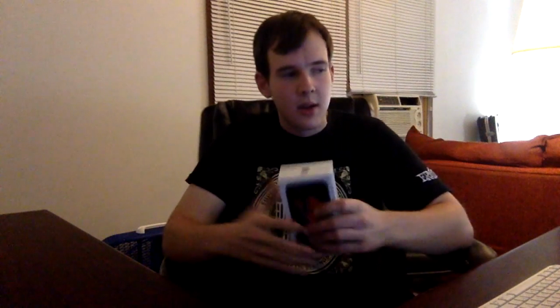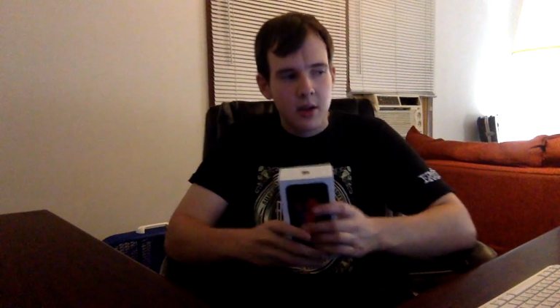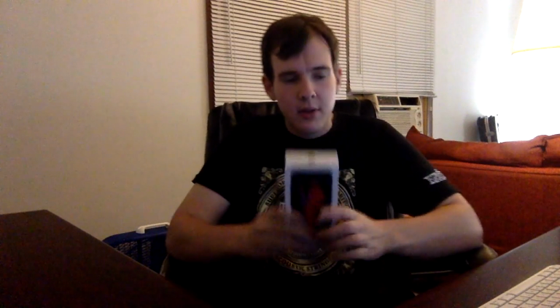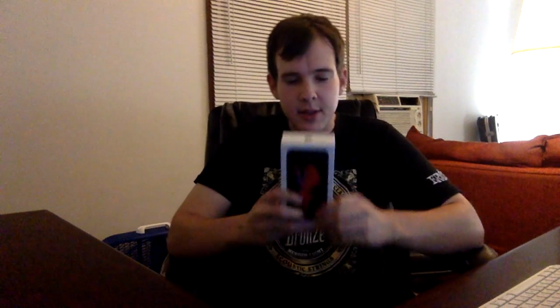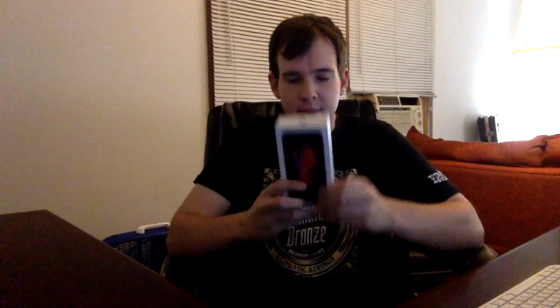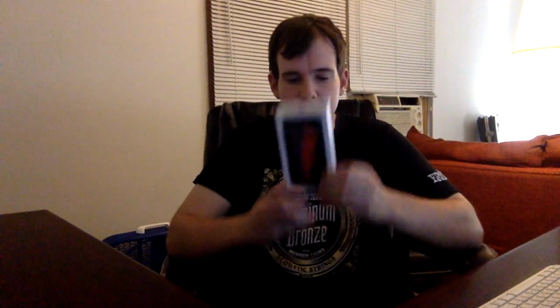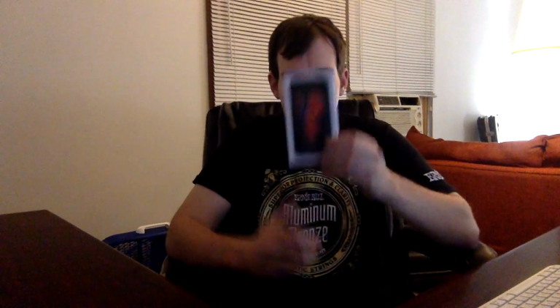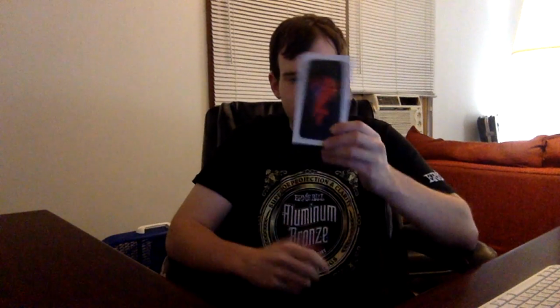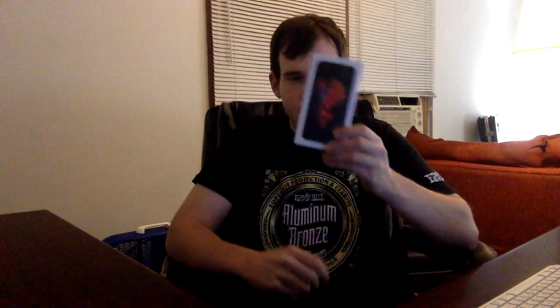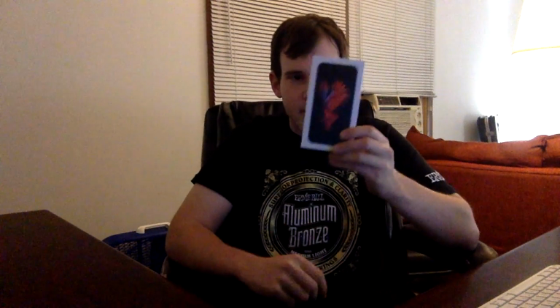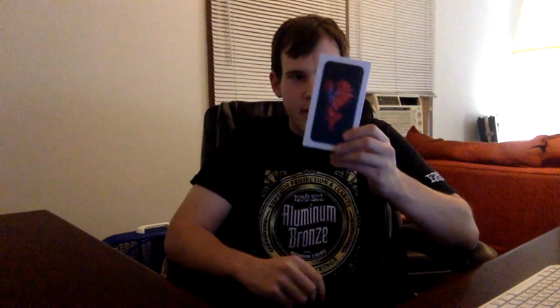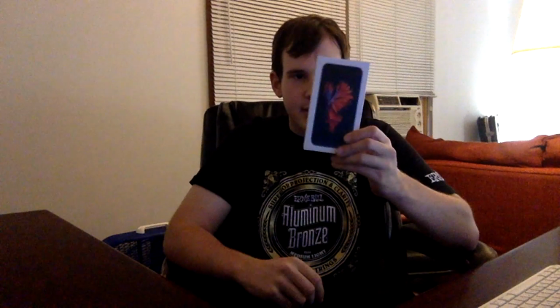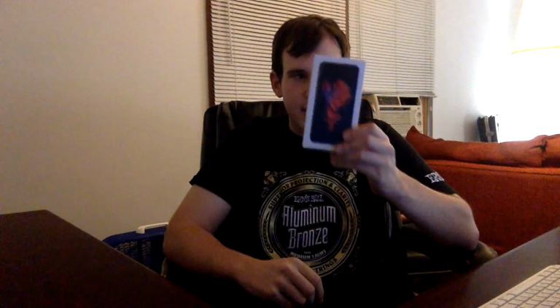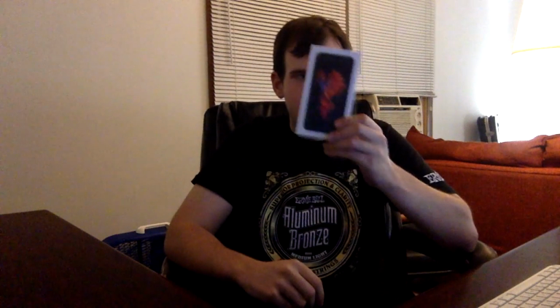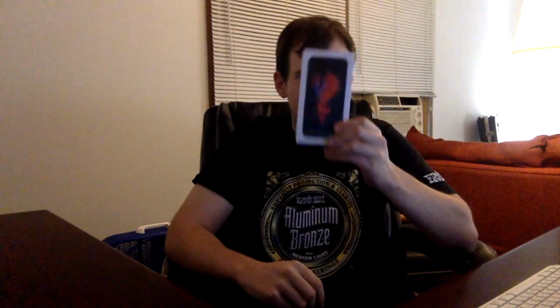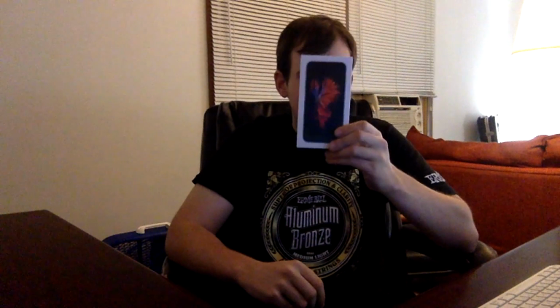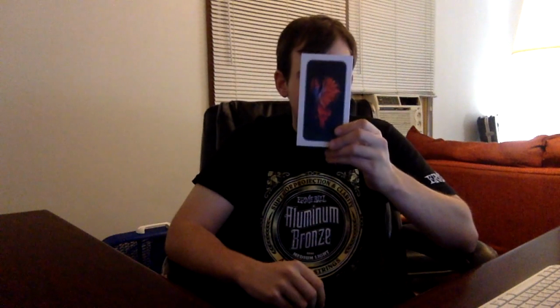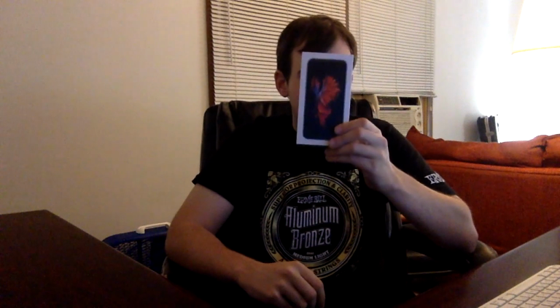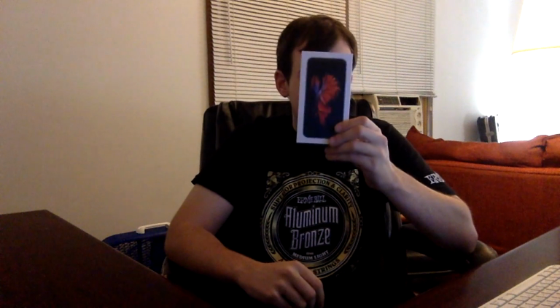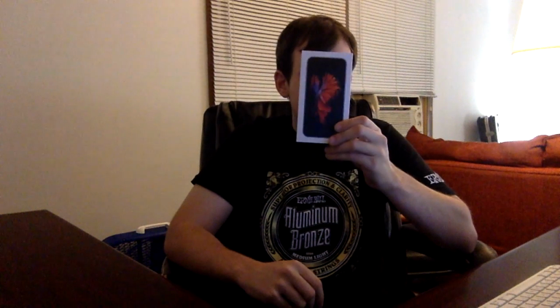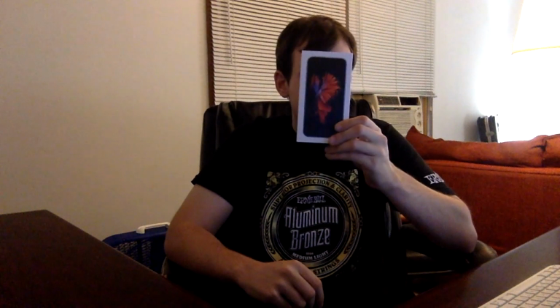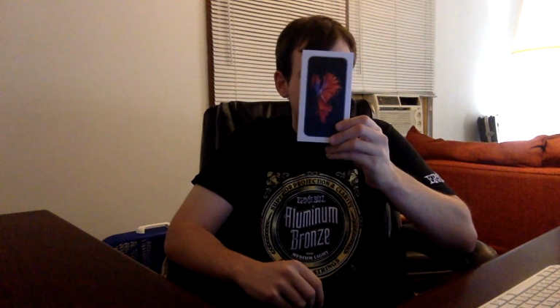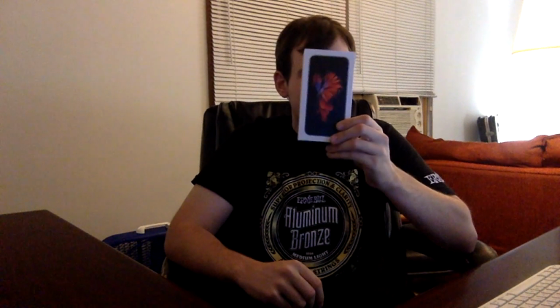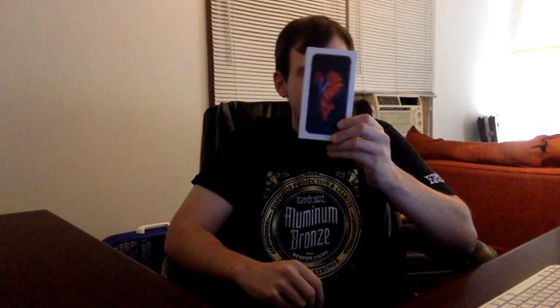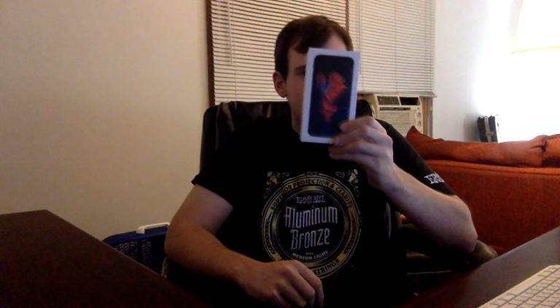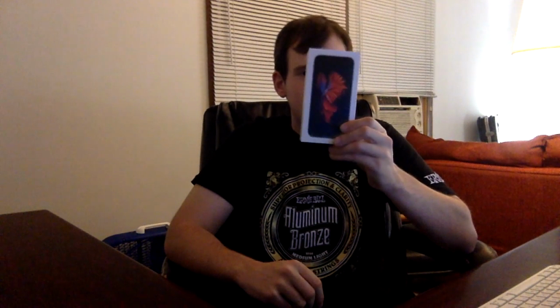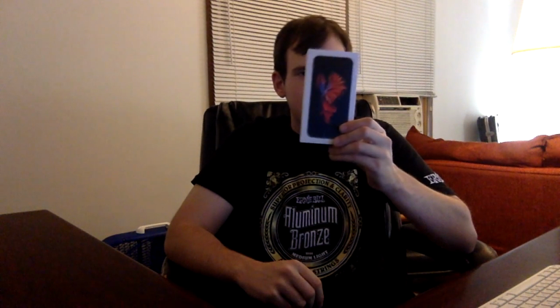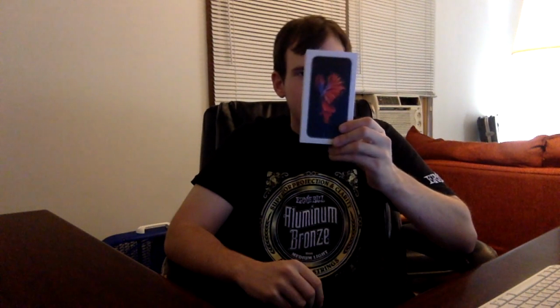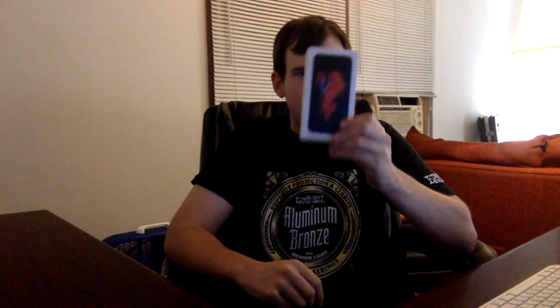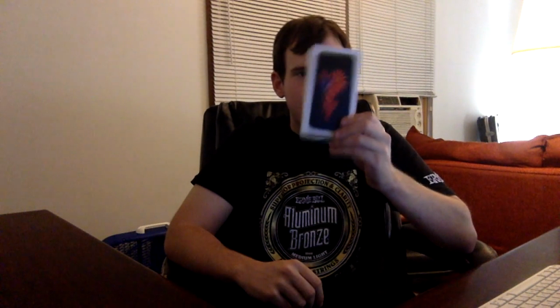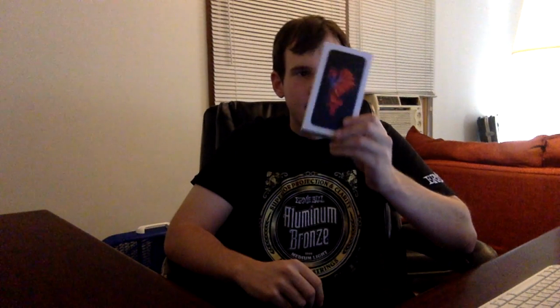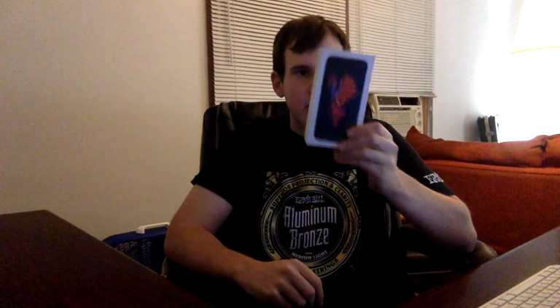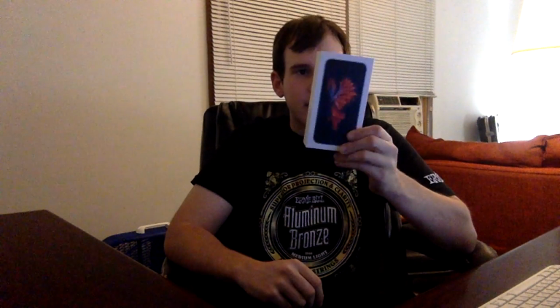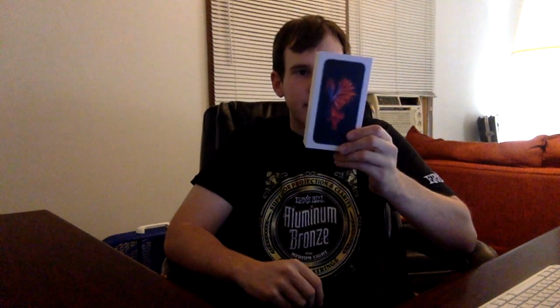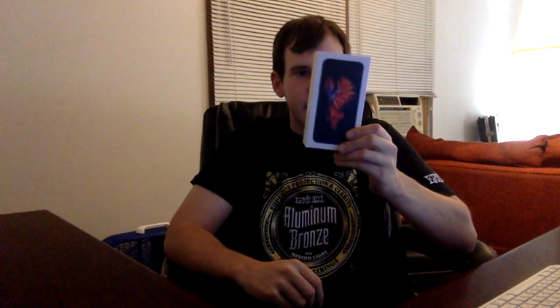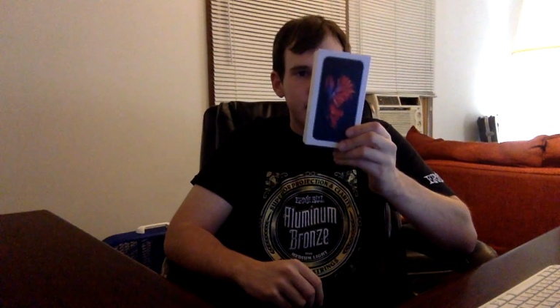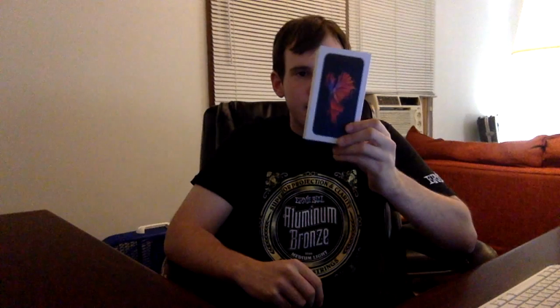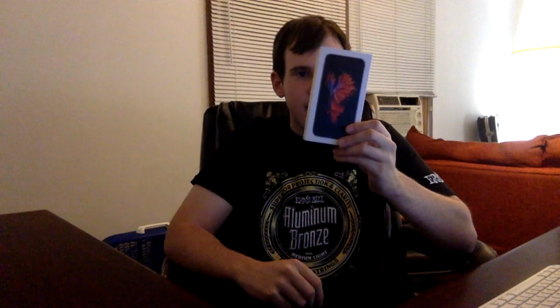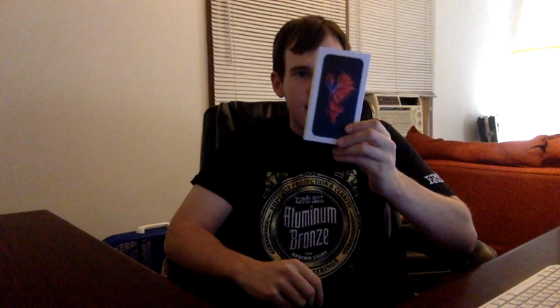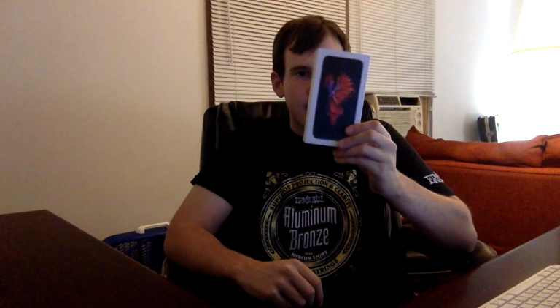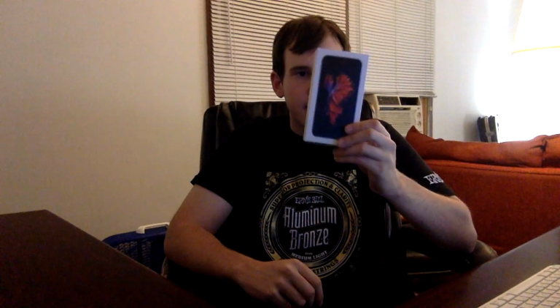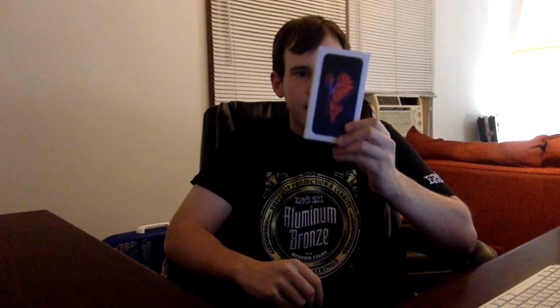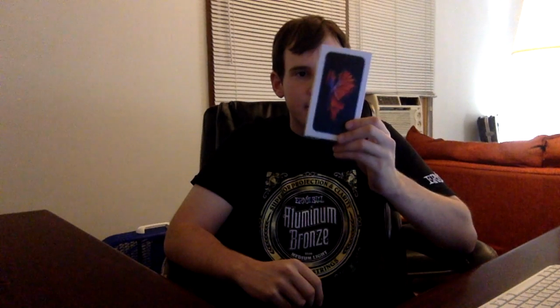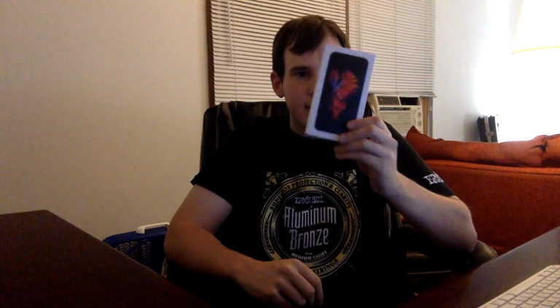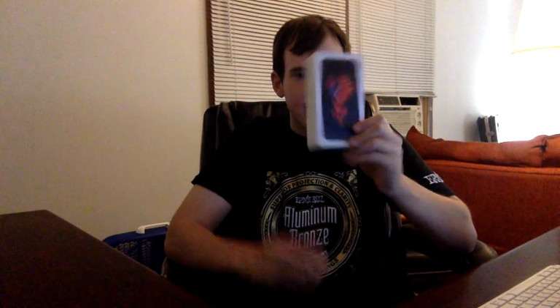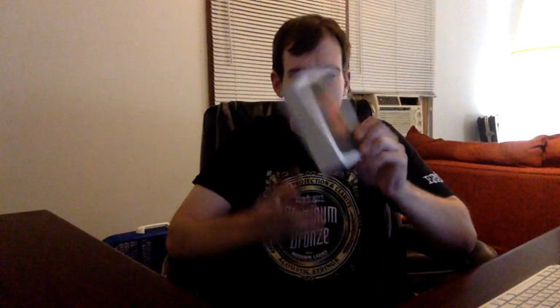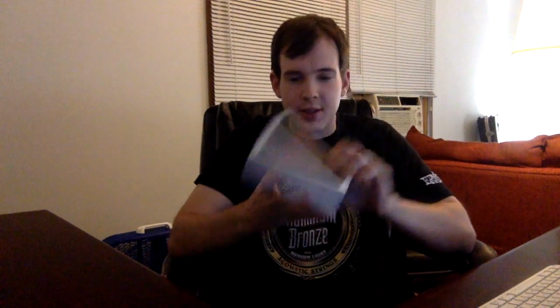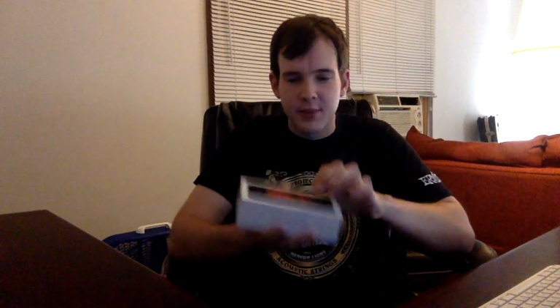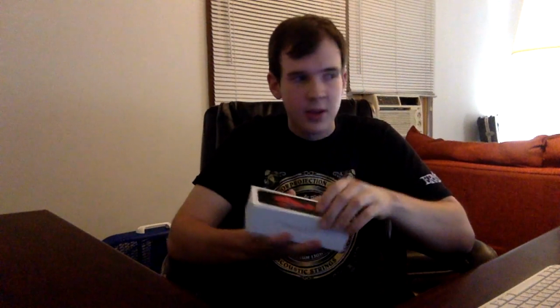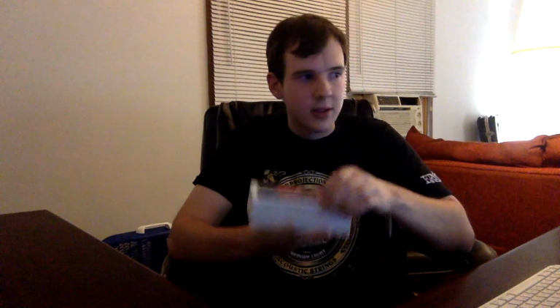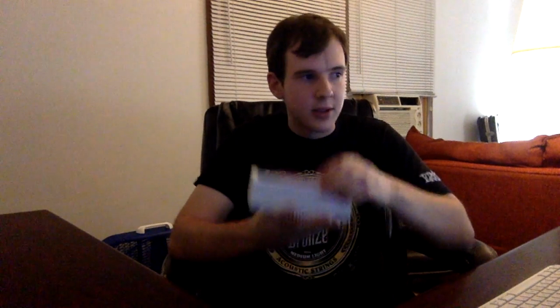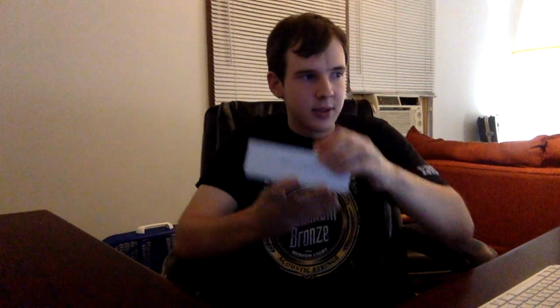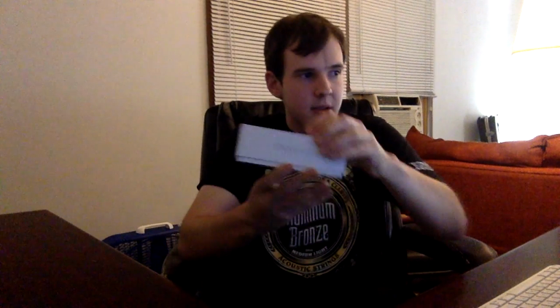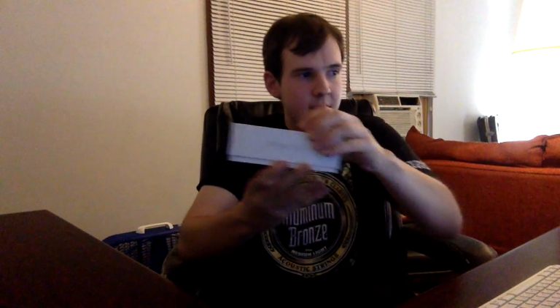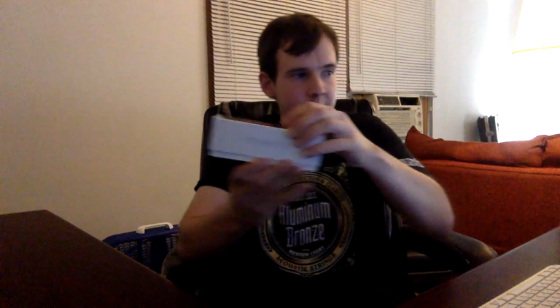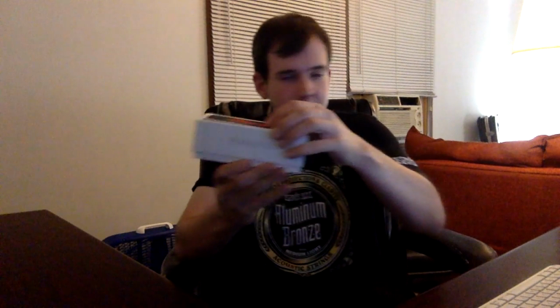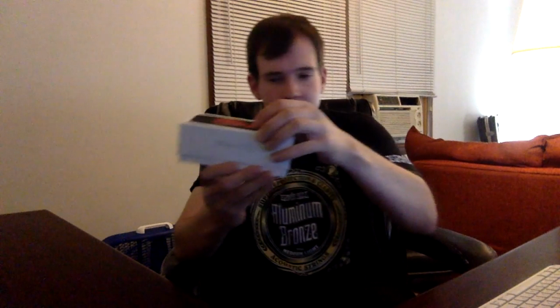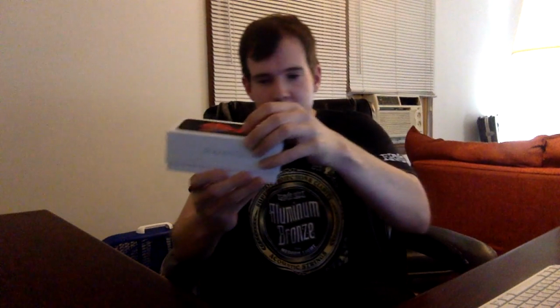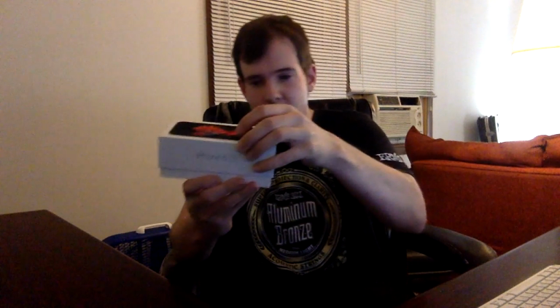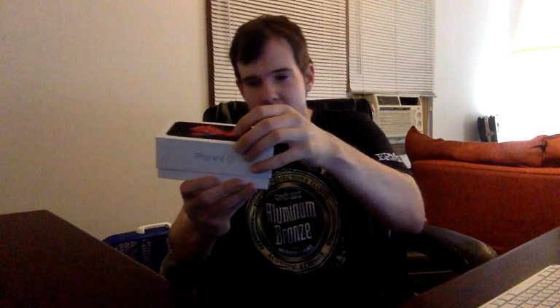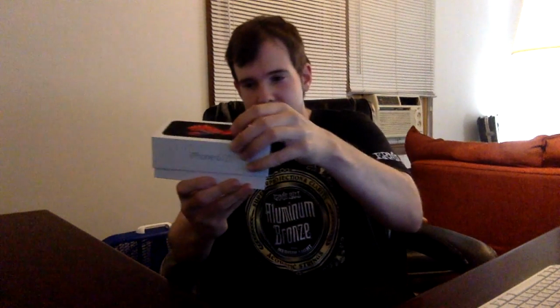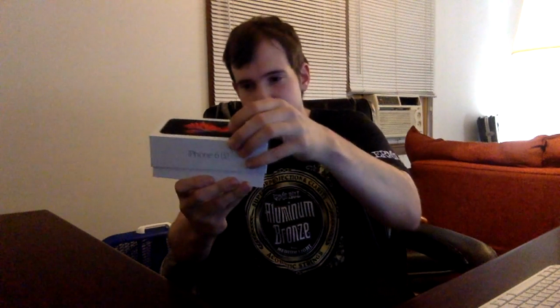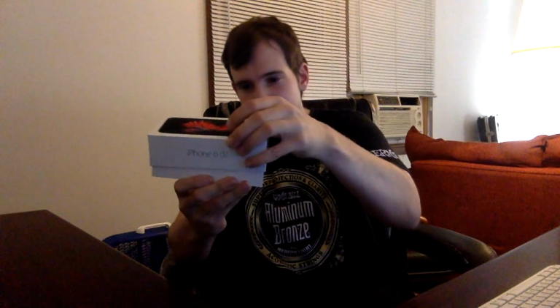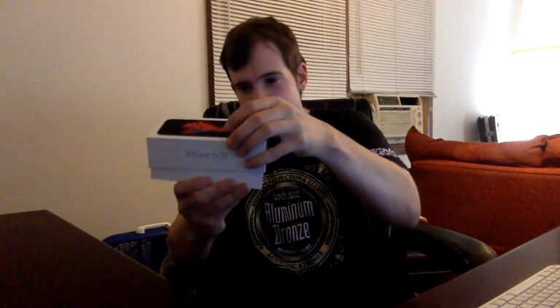What's up guys, Cornered here. Today we're going to be doing an unboxing and overview of the iPhone 6s. So let's go ahead and unbox this thing.